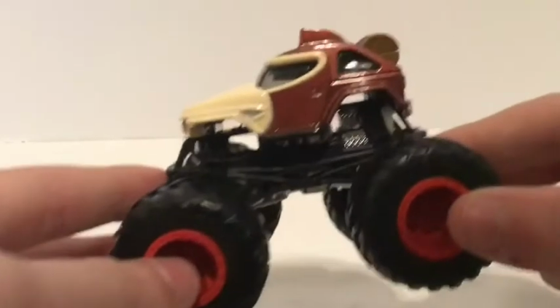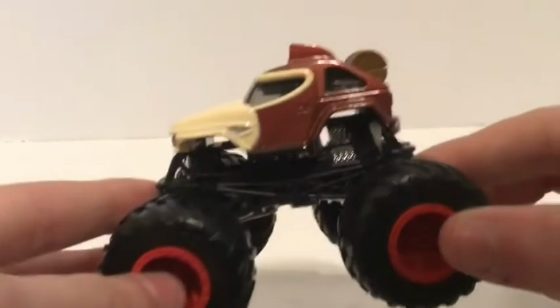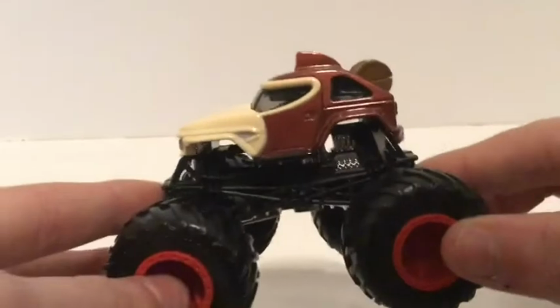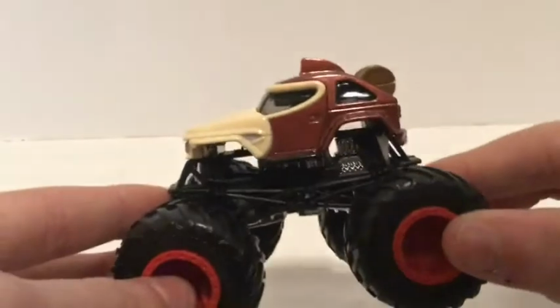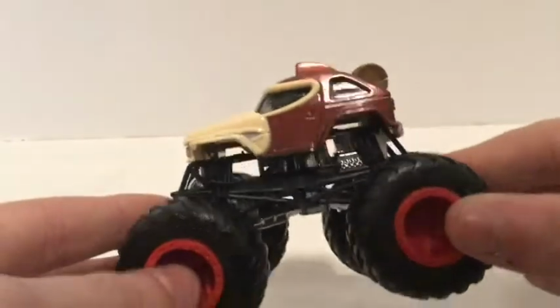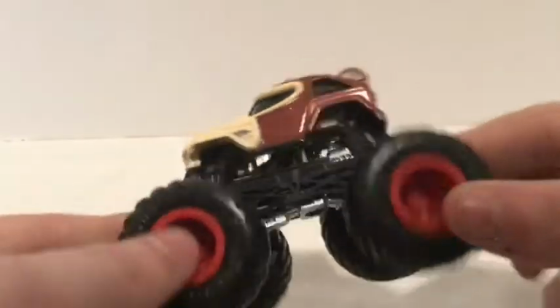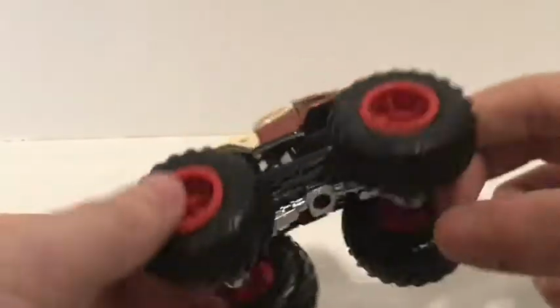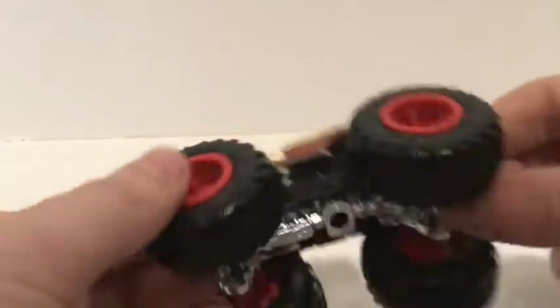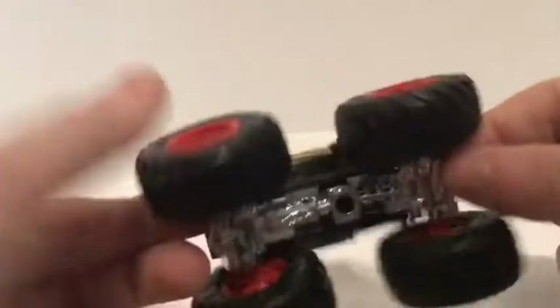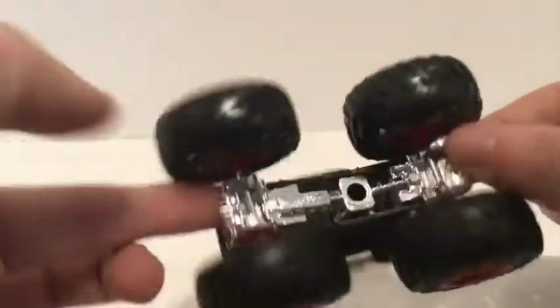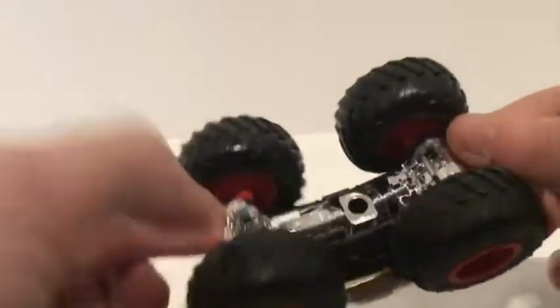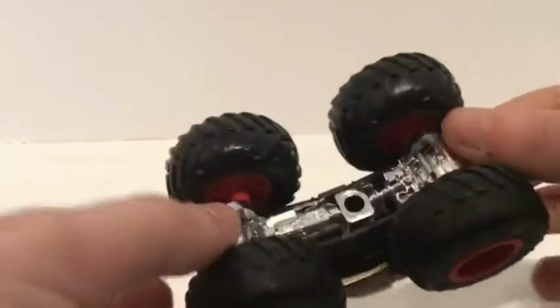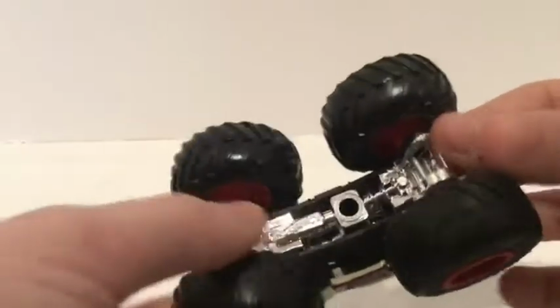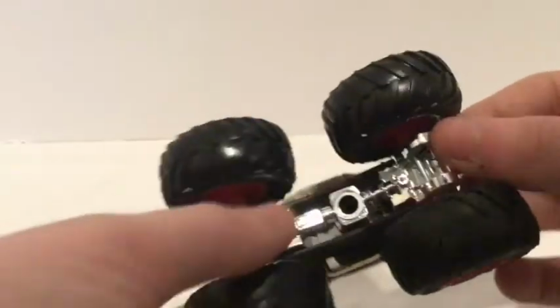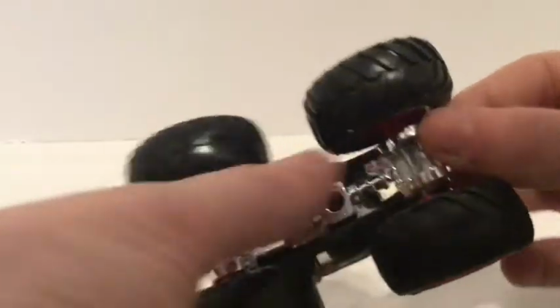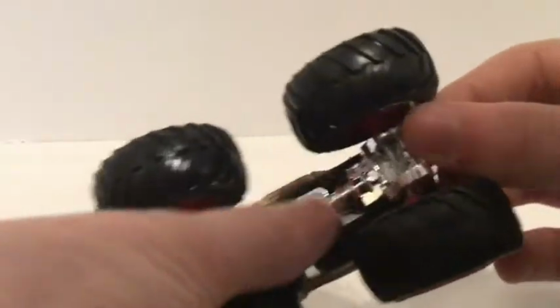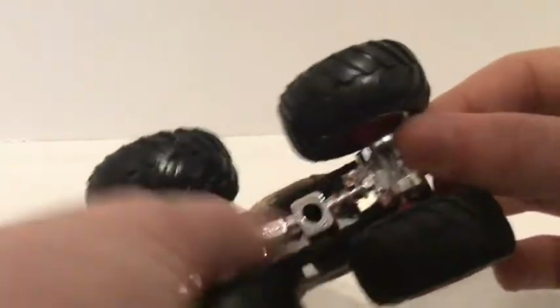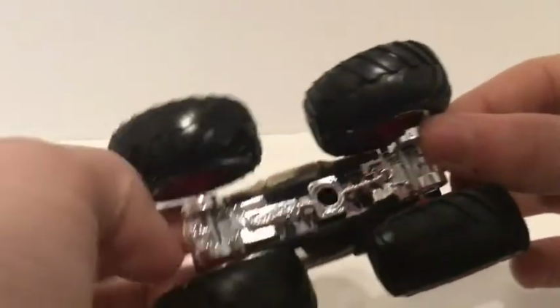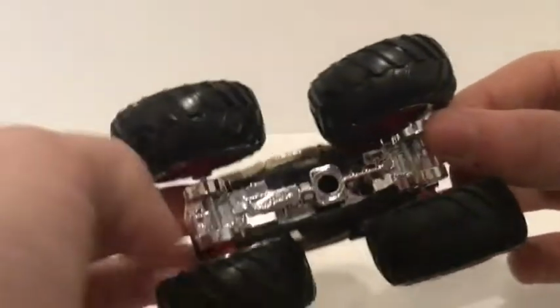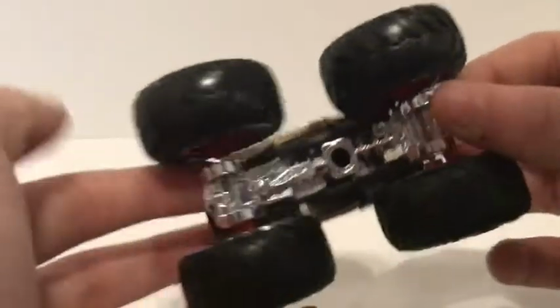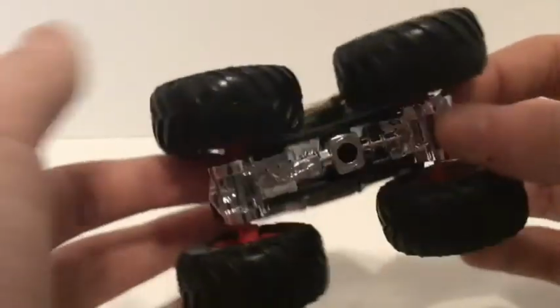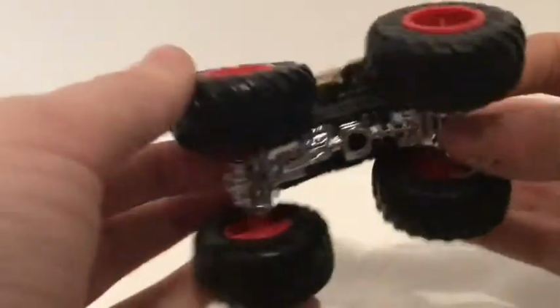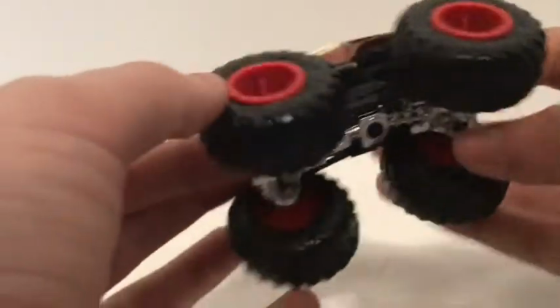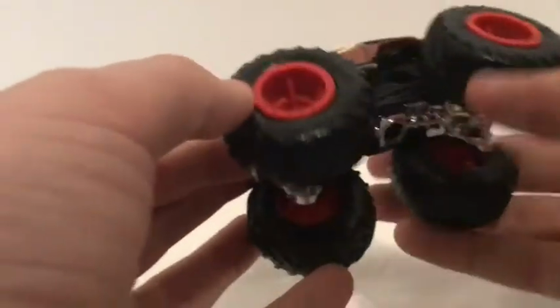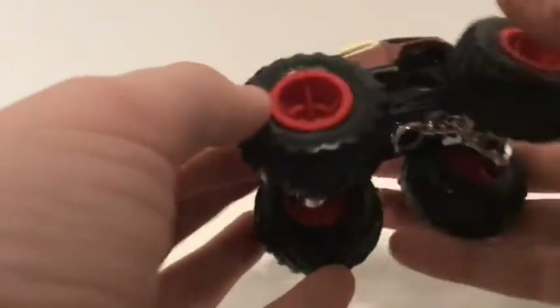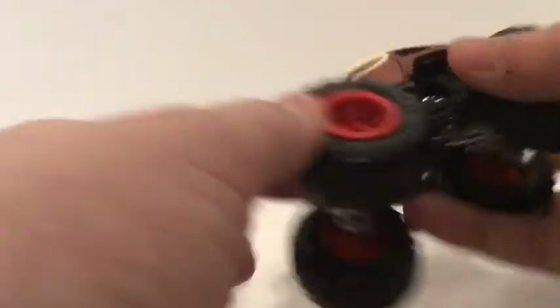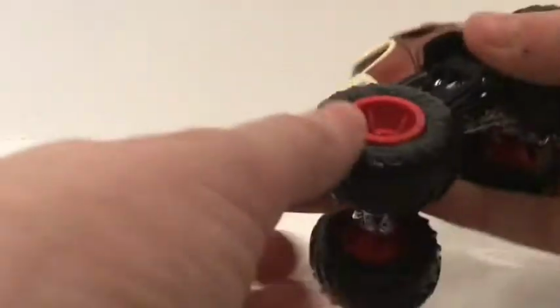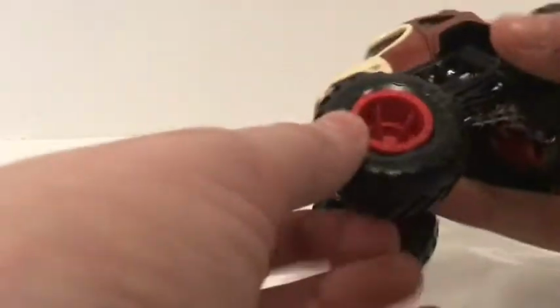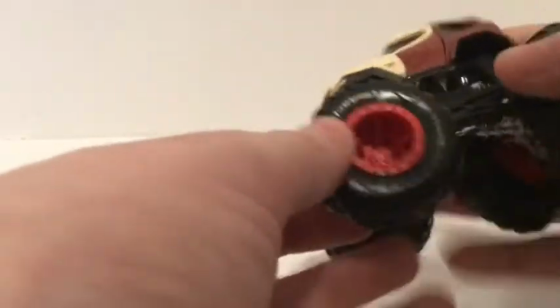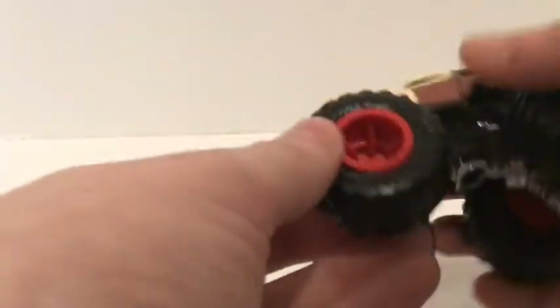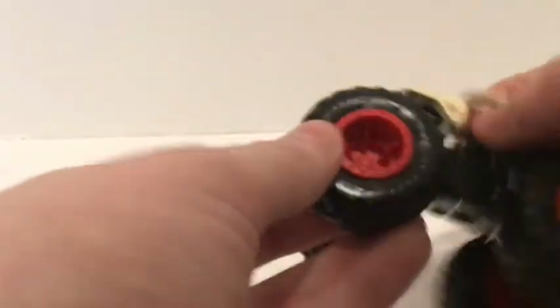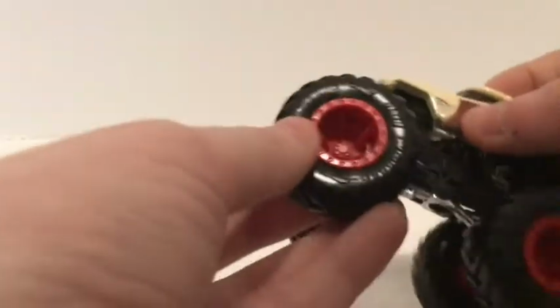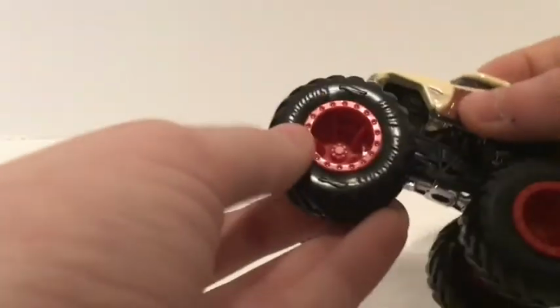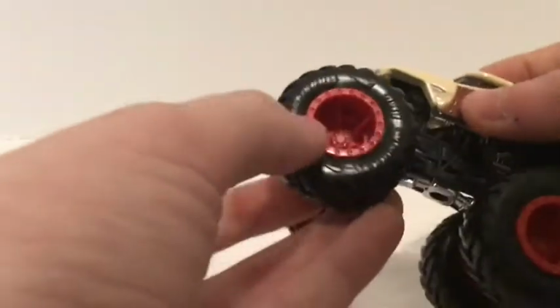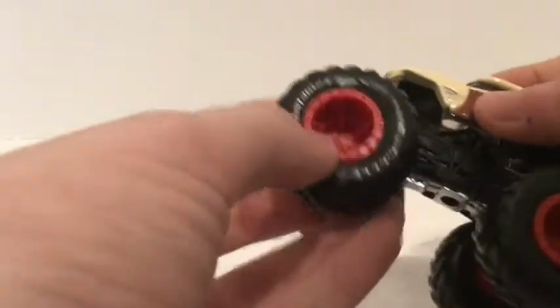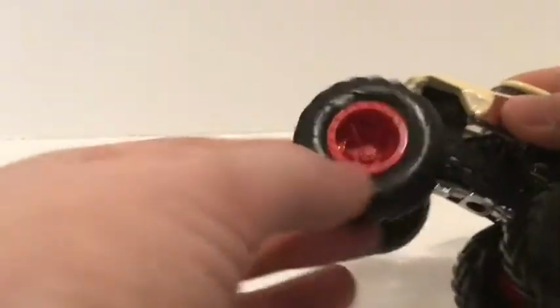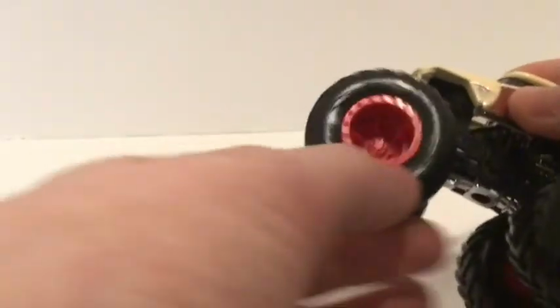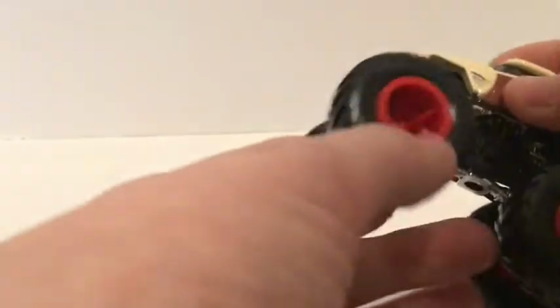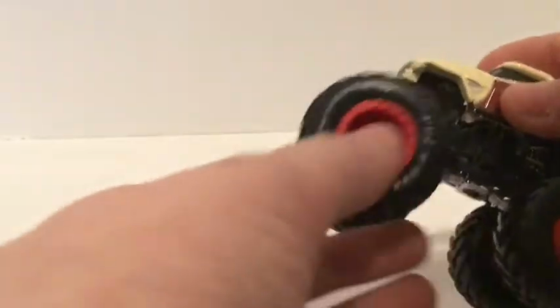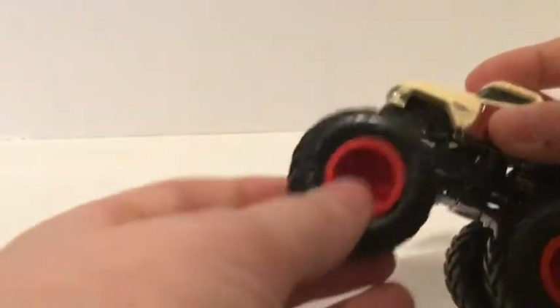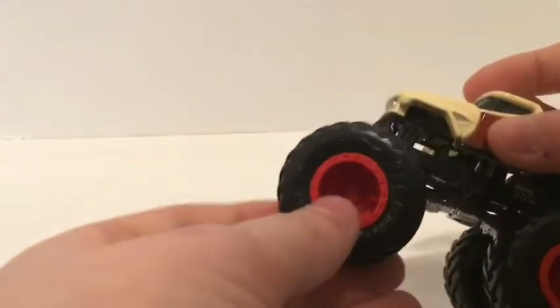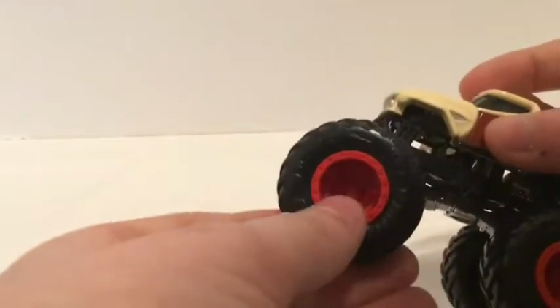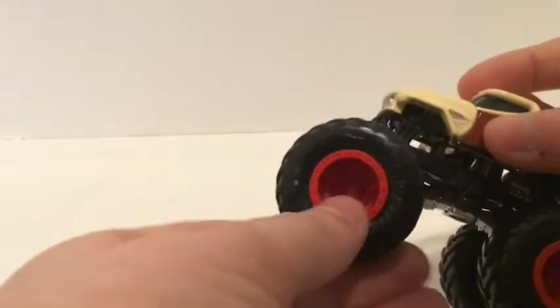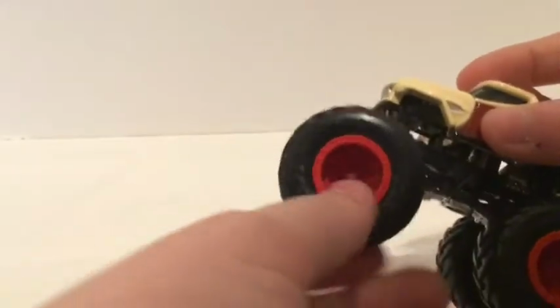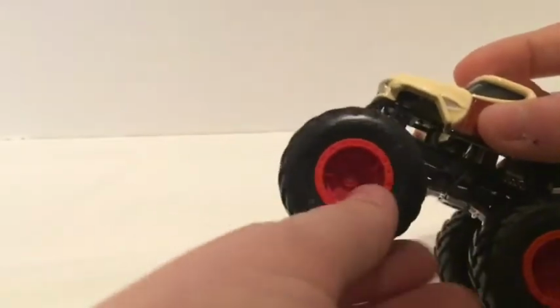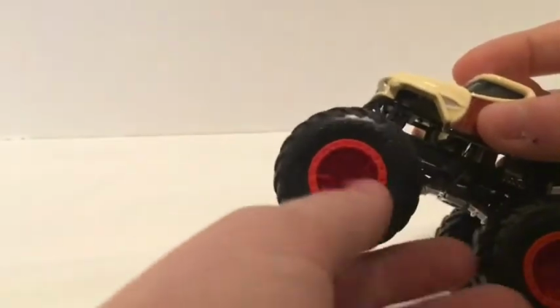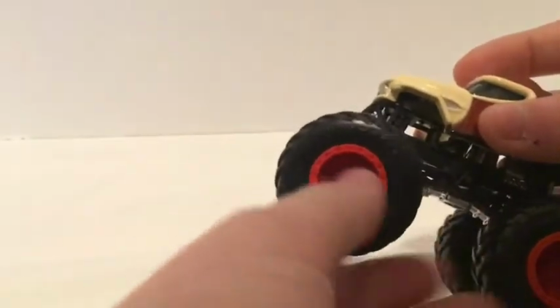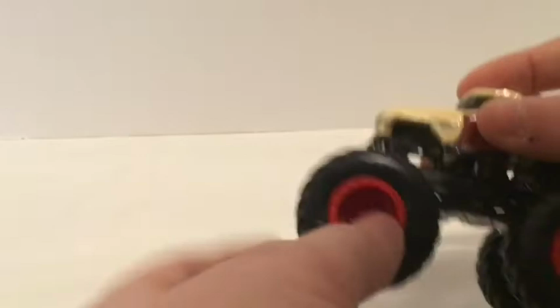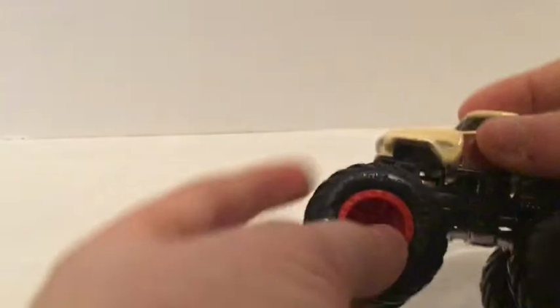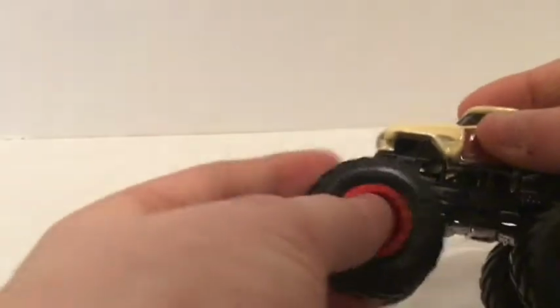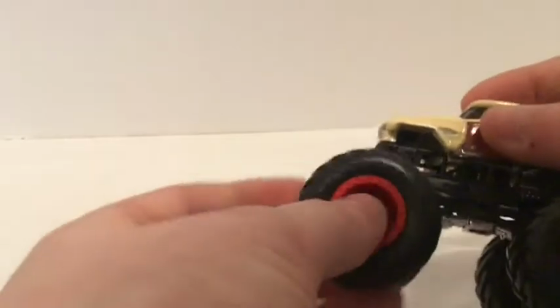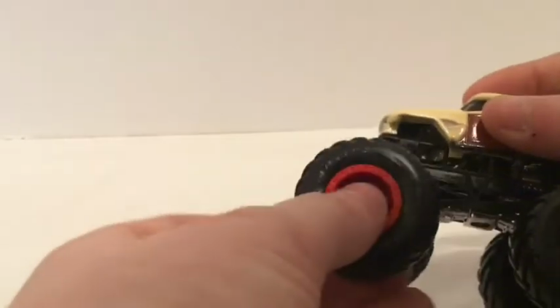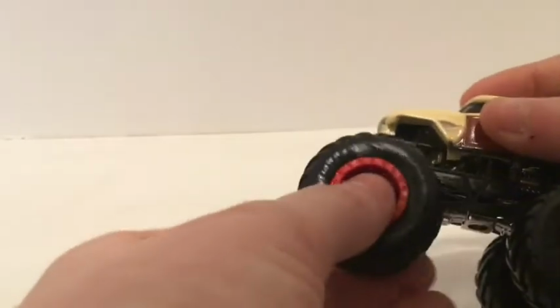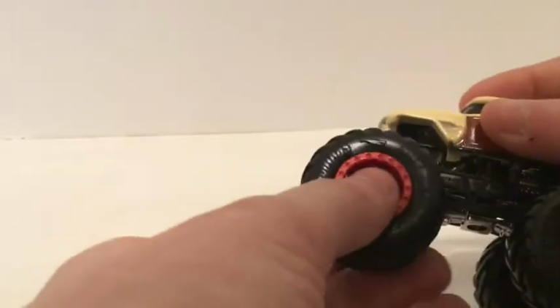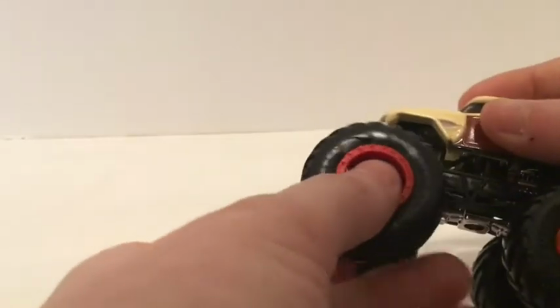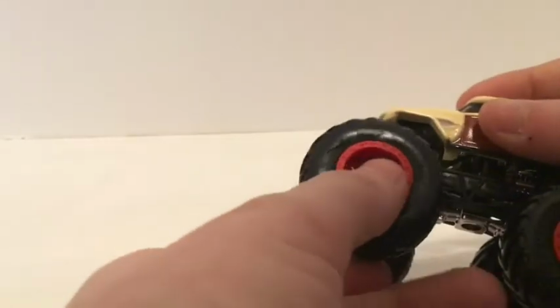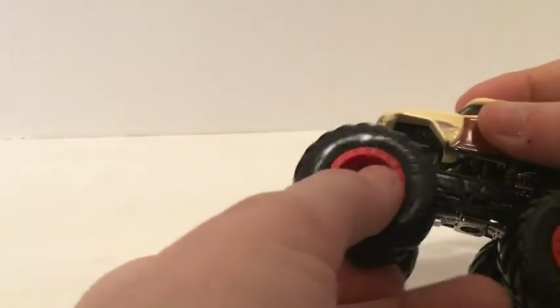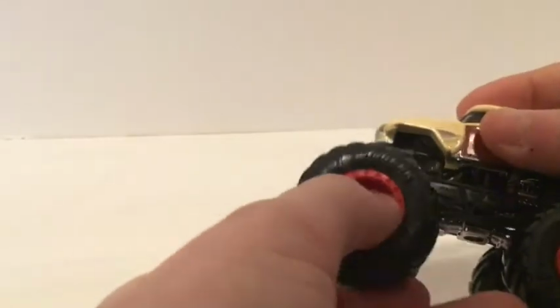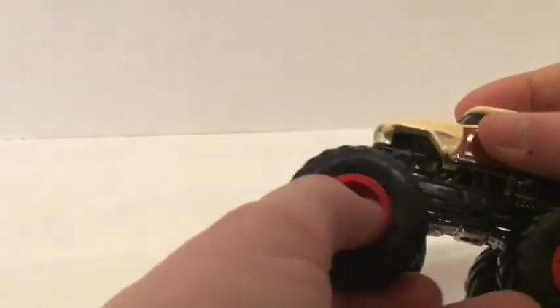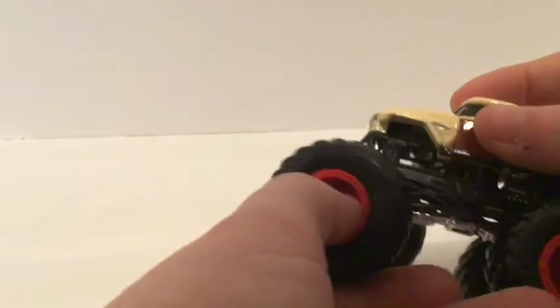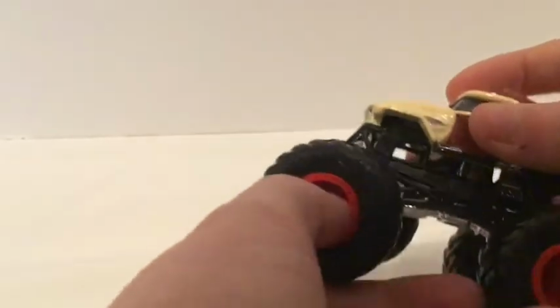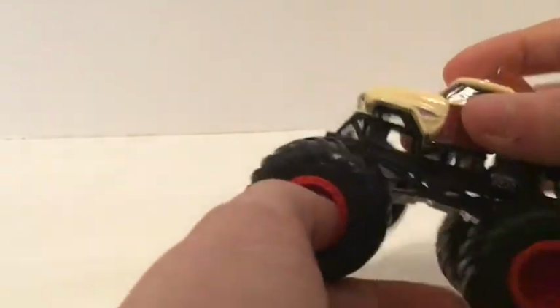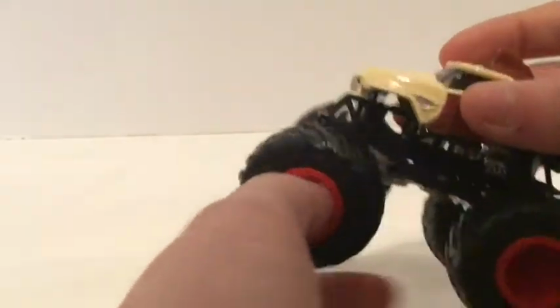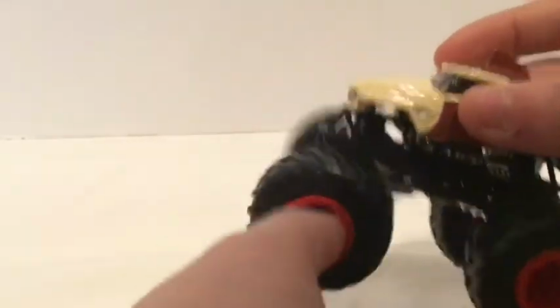It's got a black roll cage and a chrome chassis. And it has red rims, which looks really nice. And it says Hot Wheels on the tires.